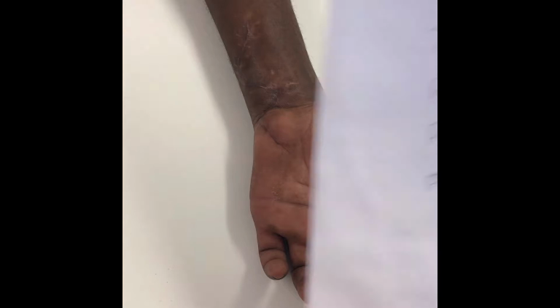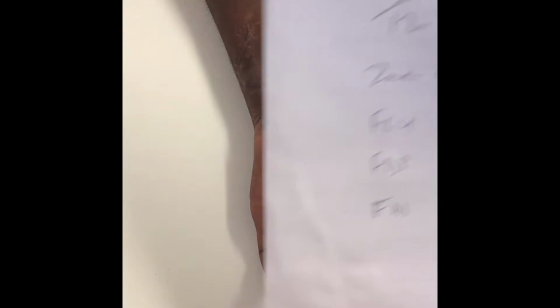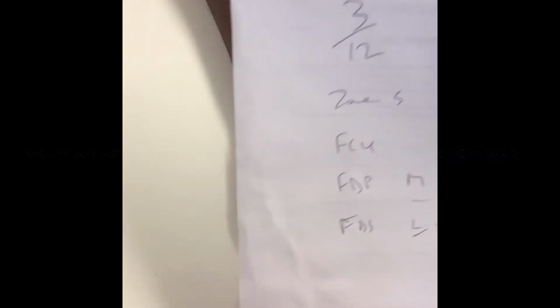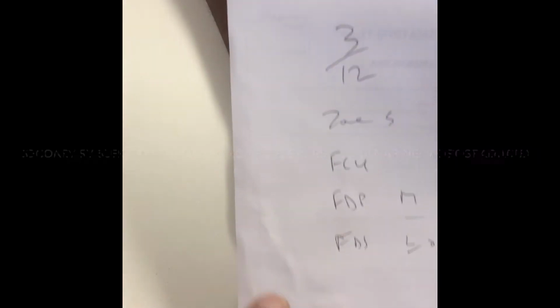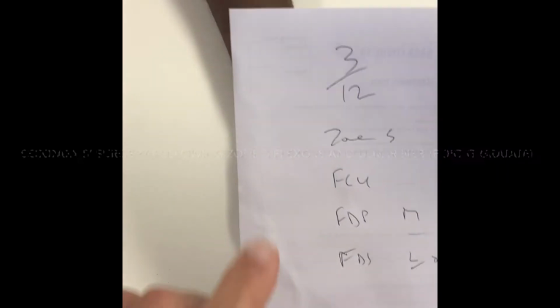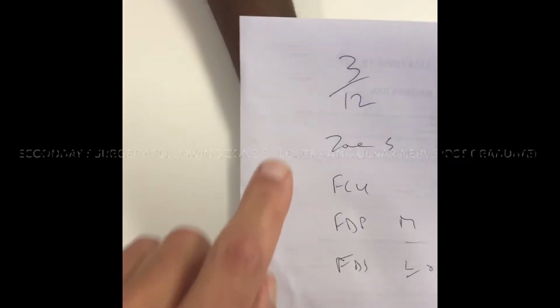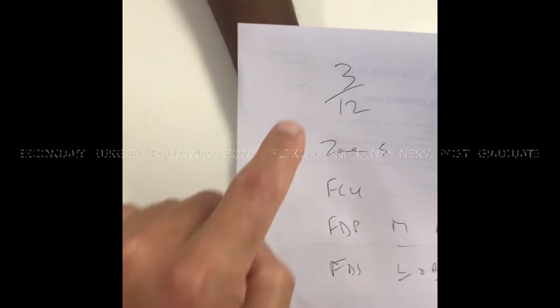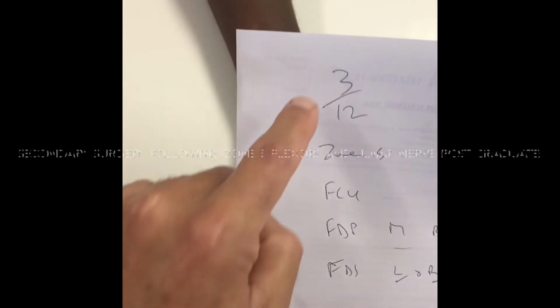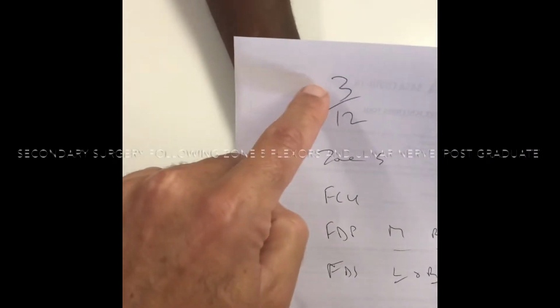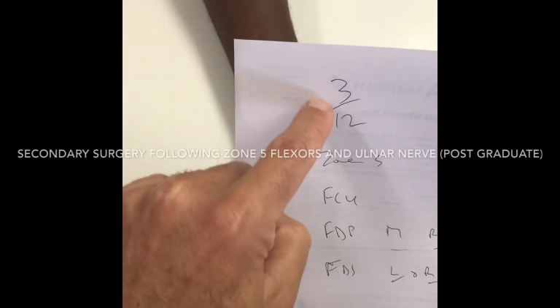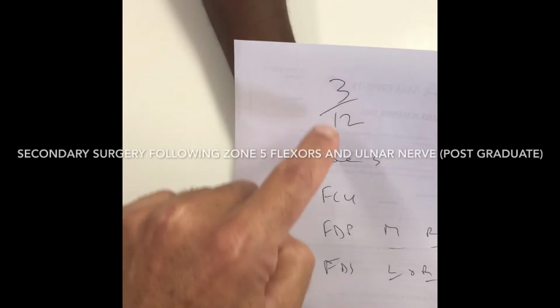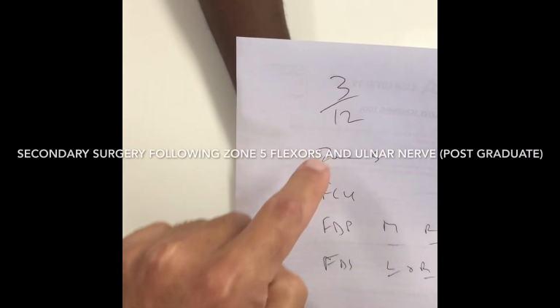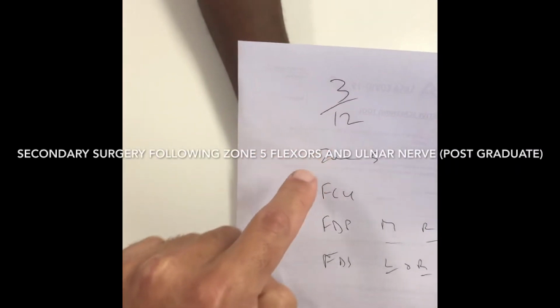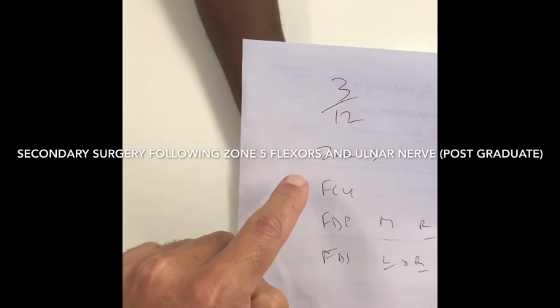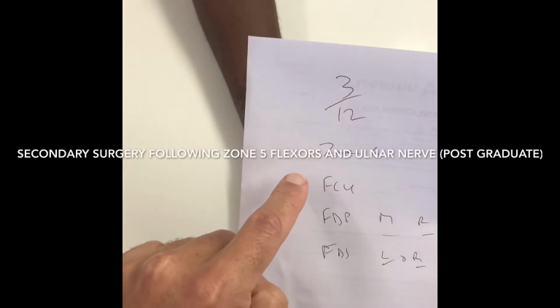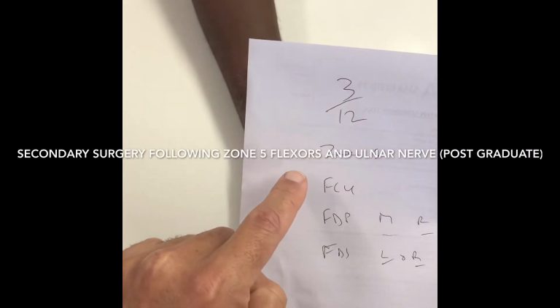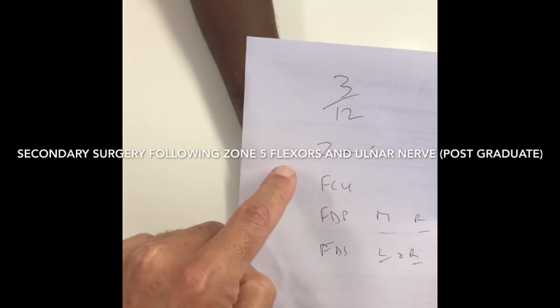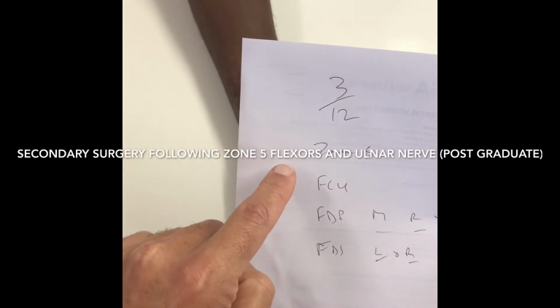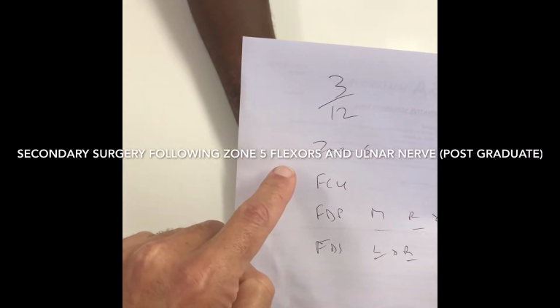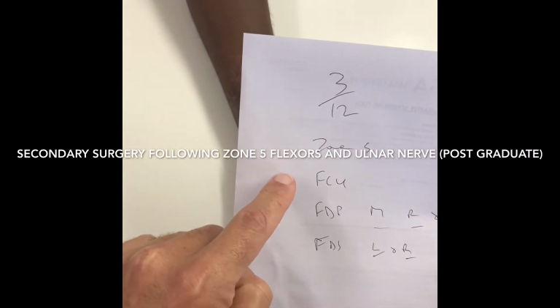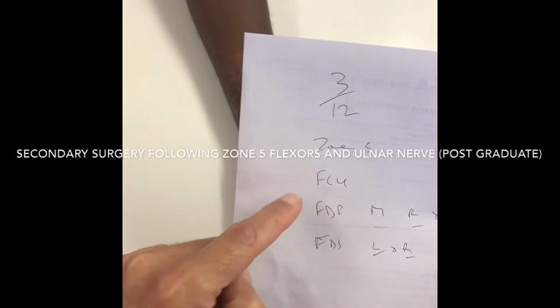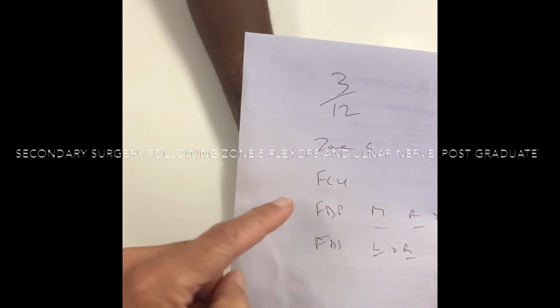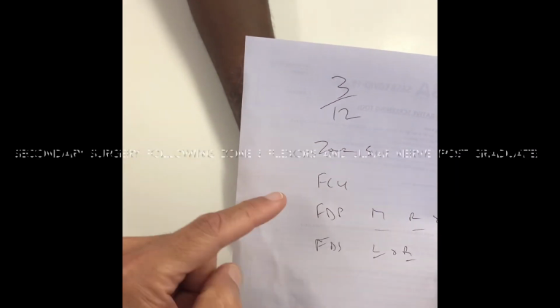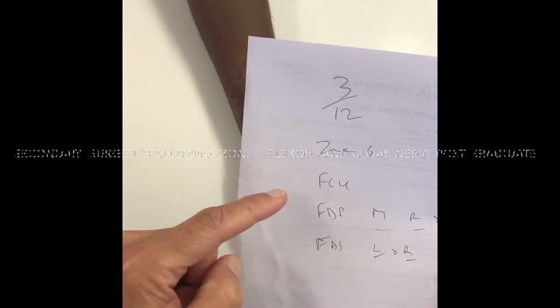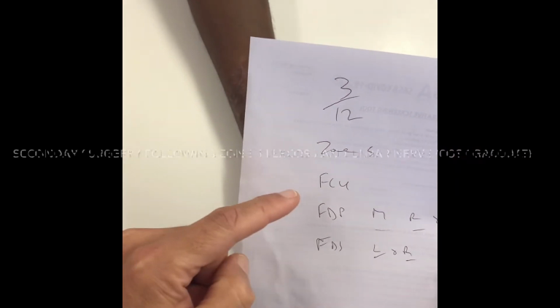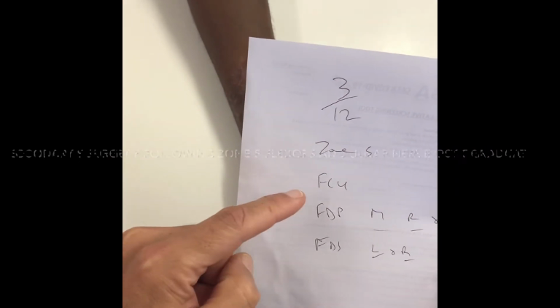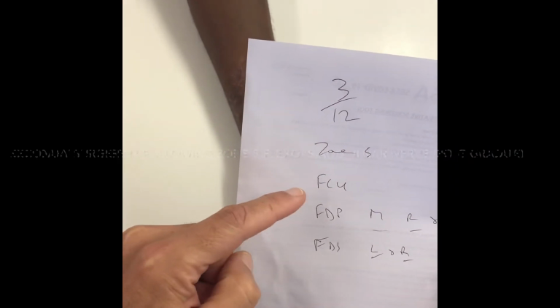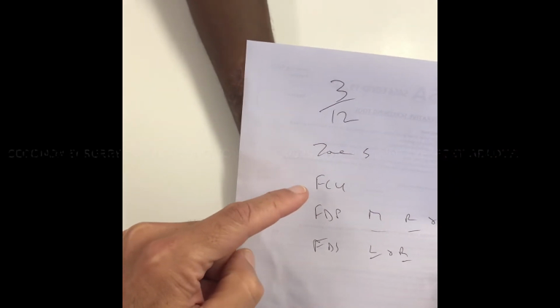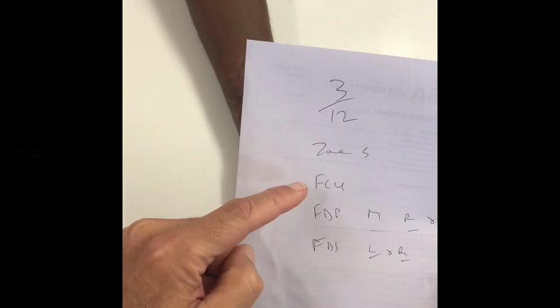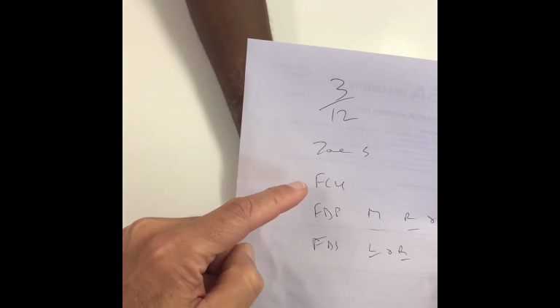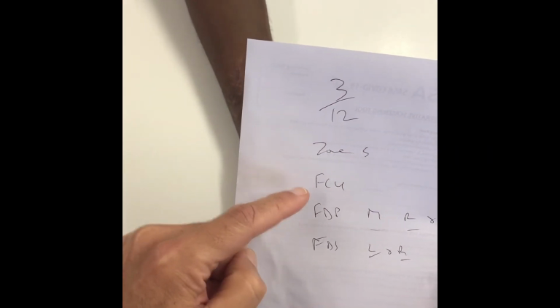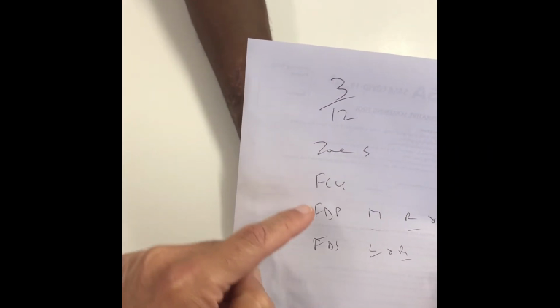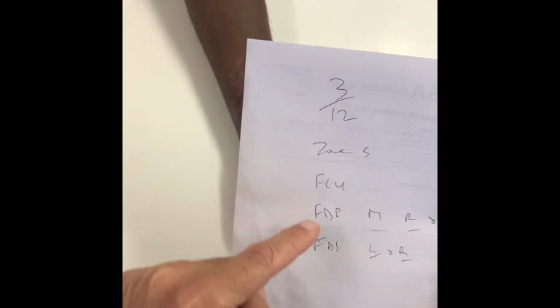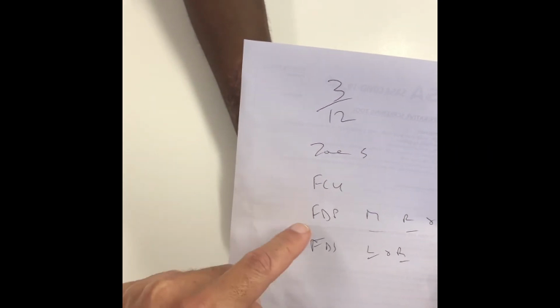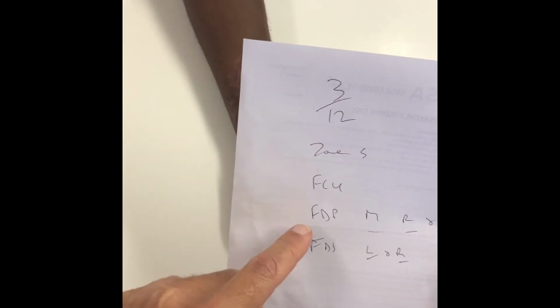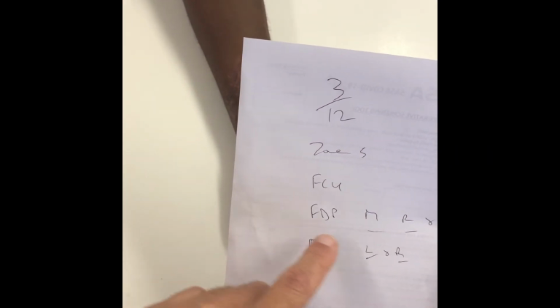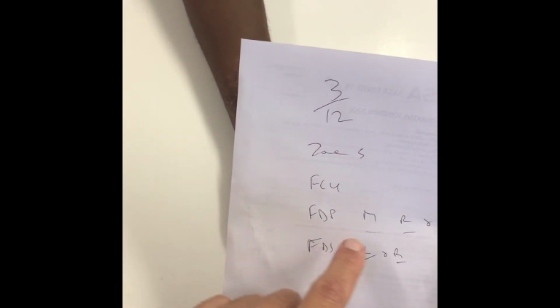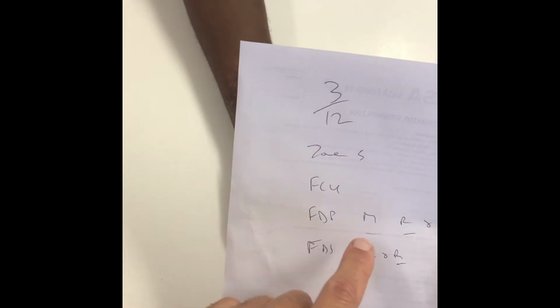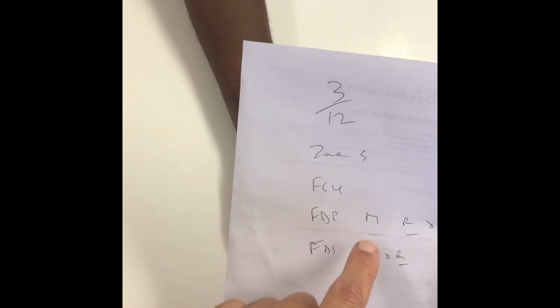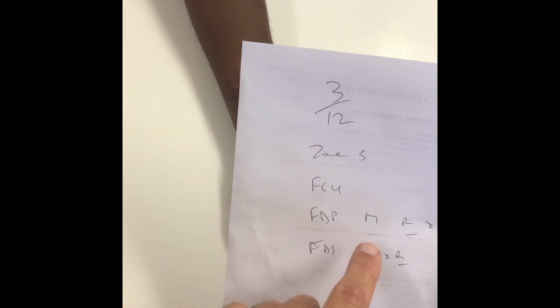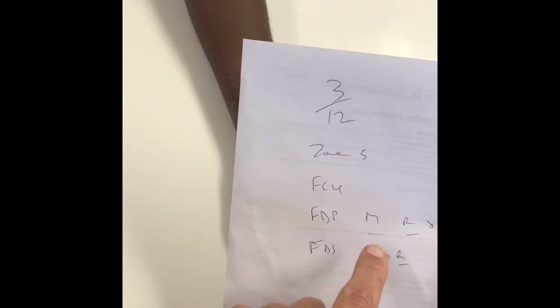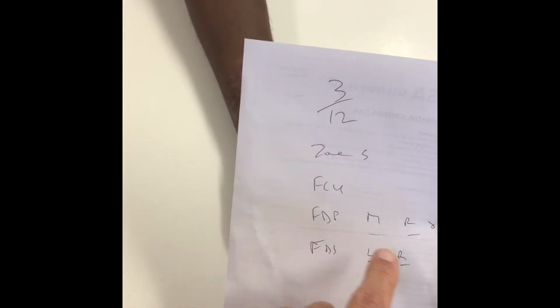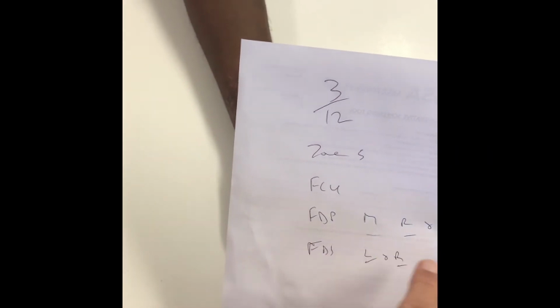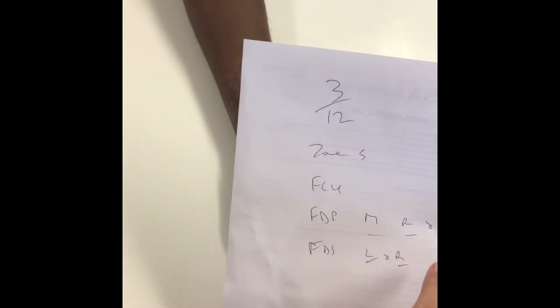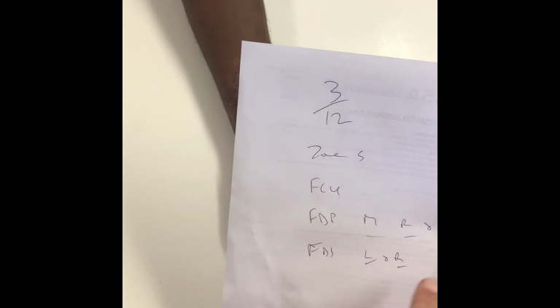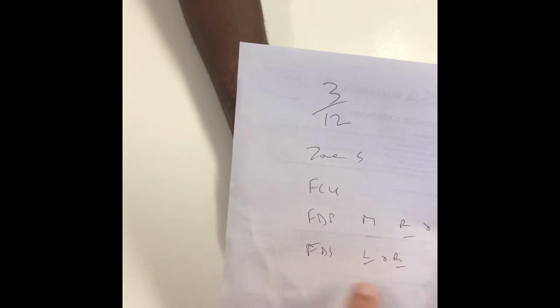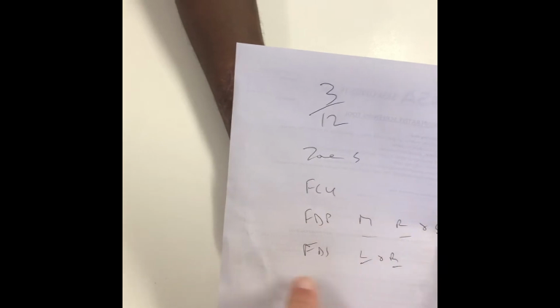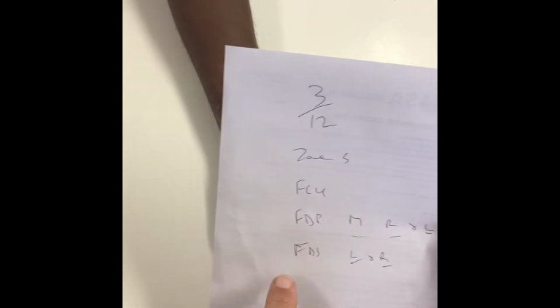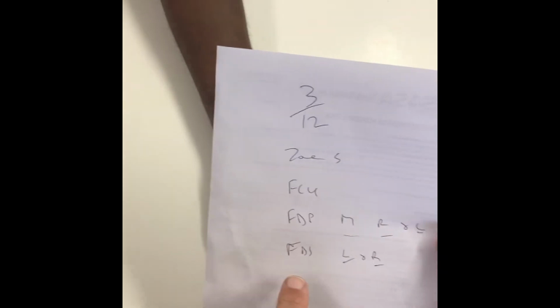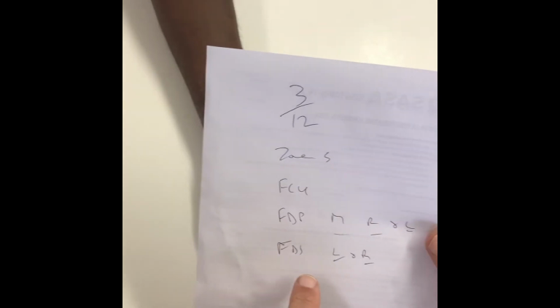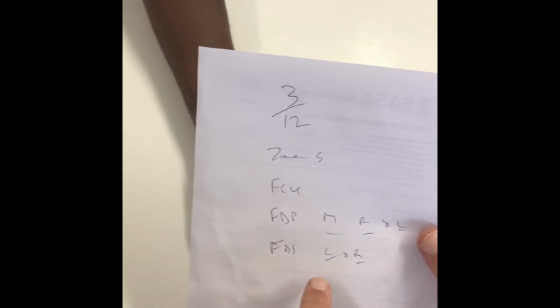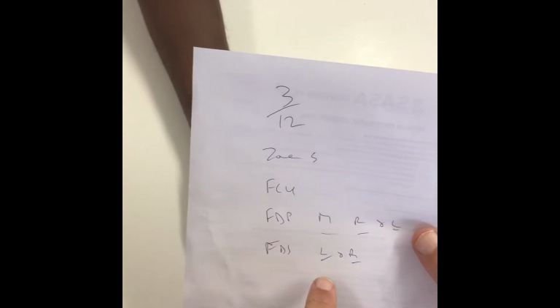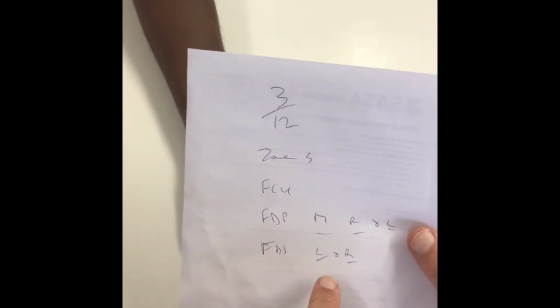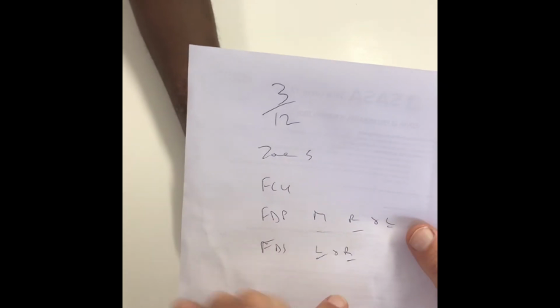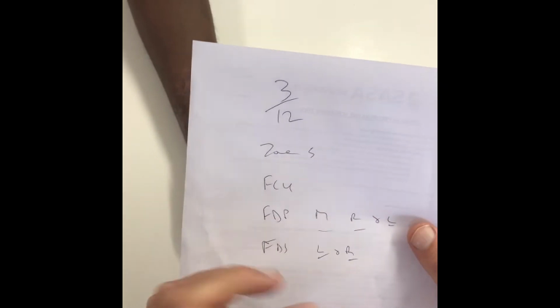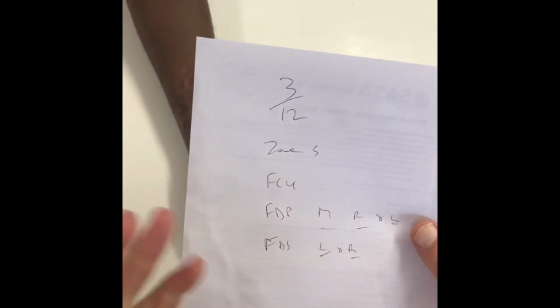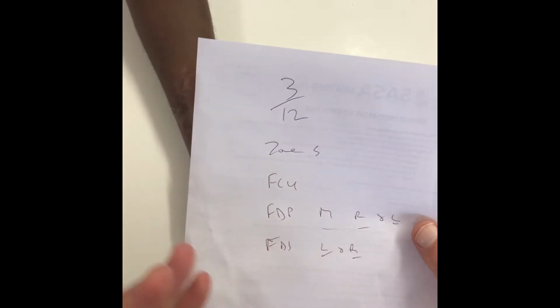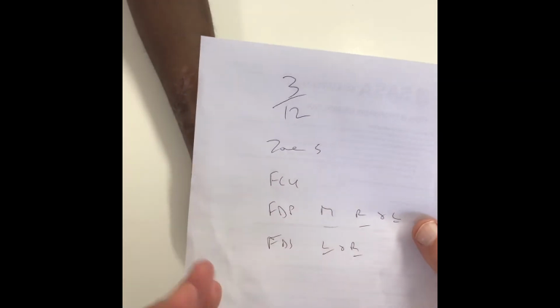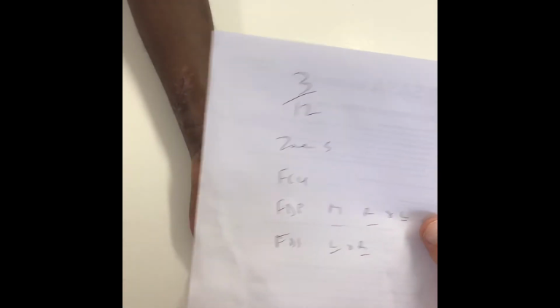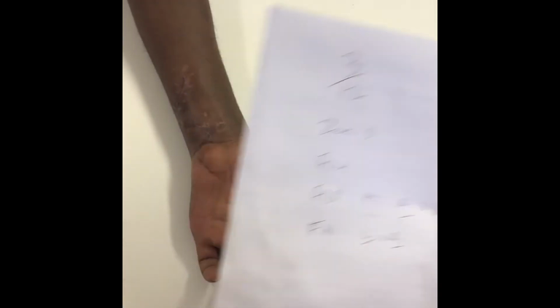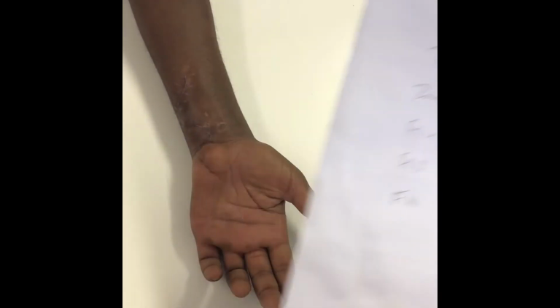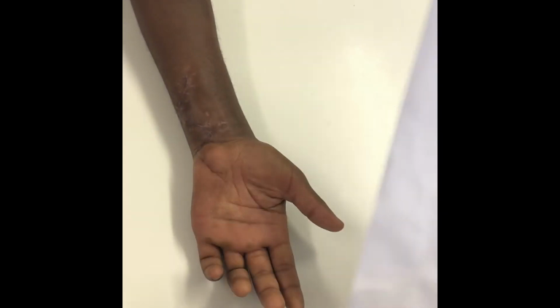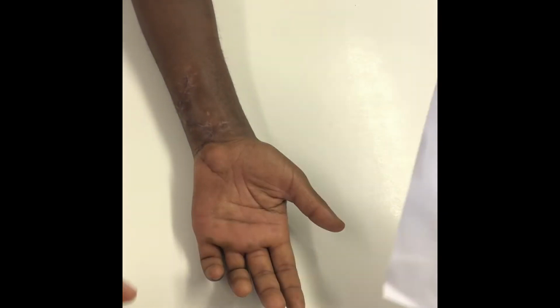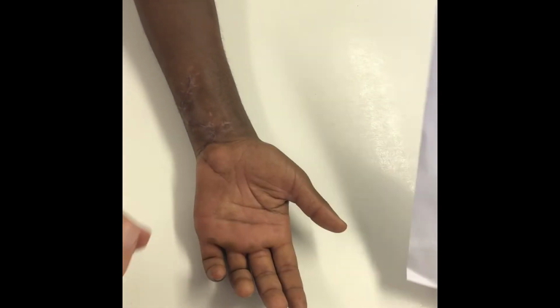This gentleman is three months following a Zone 5 injury involving the FCU, FDP to the middle, ring, and little fingers, FDS to the little and ring fingers, as well as the ulnar nerve.